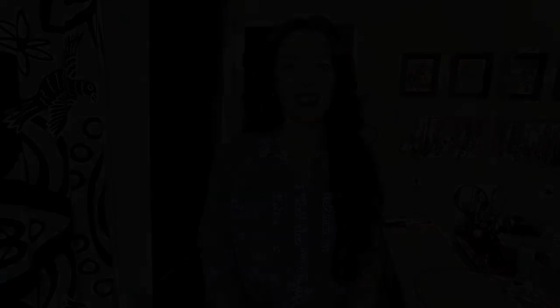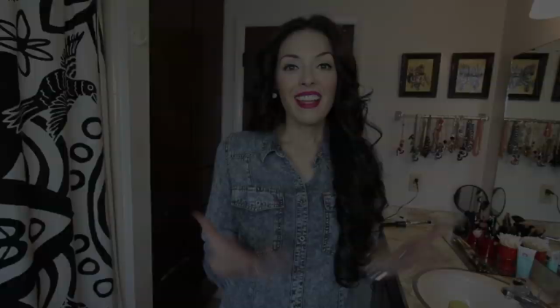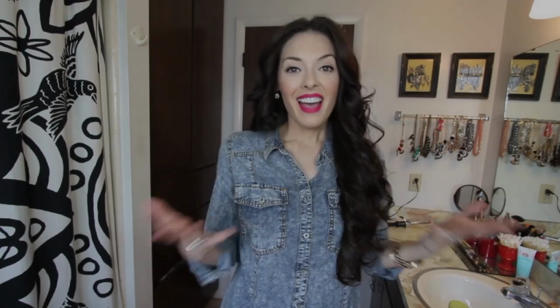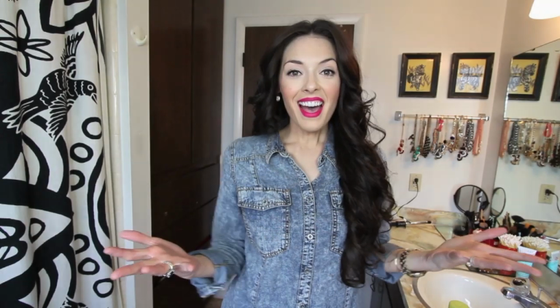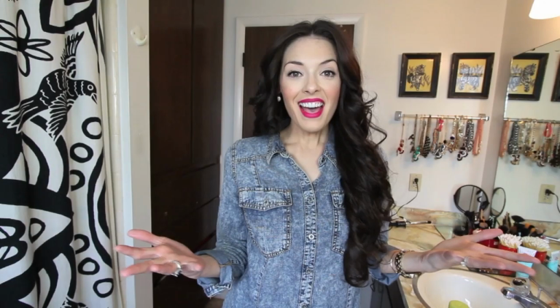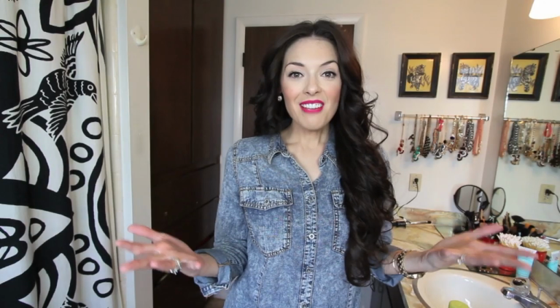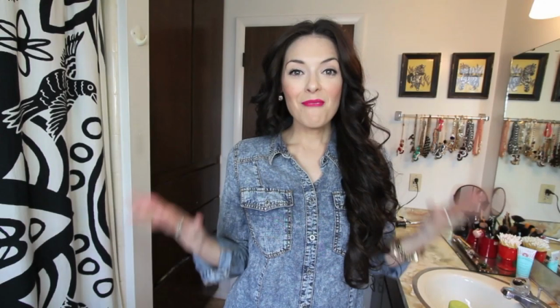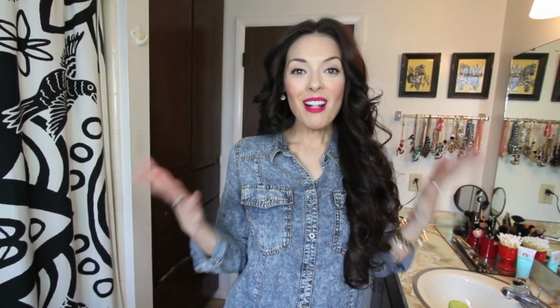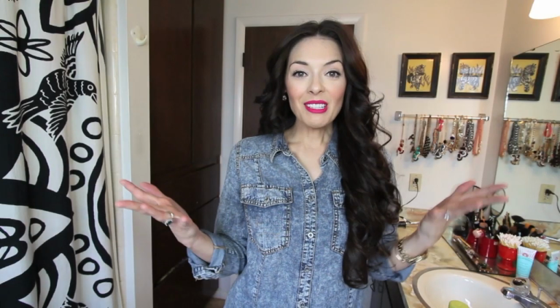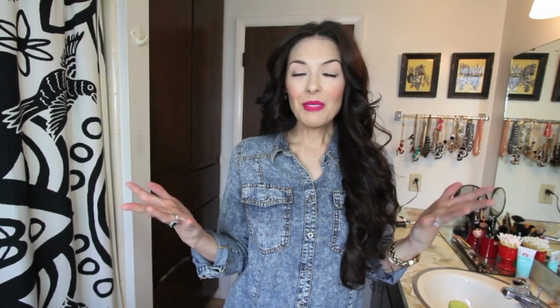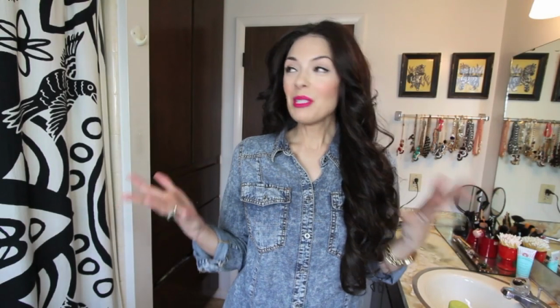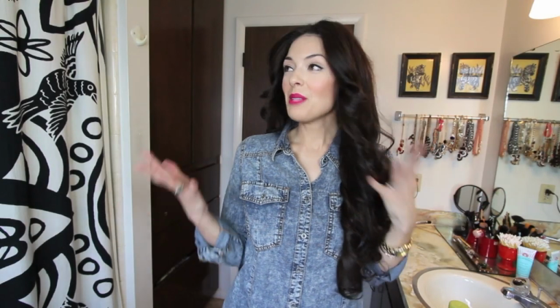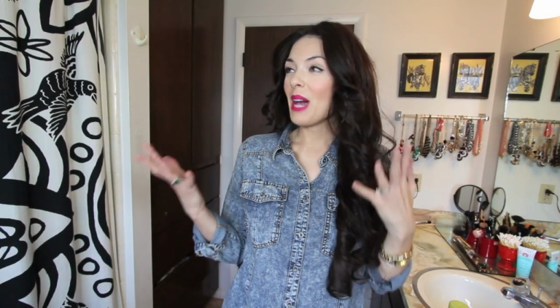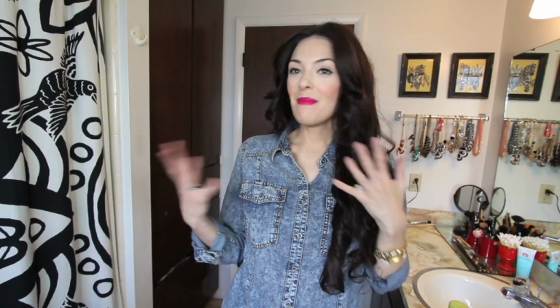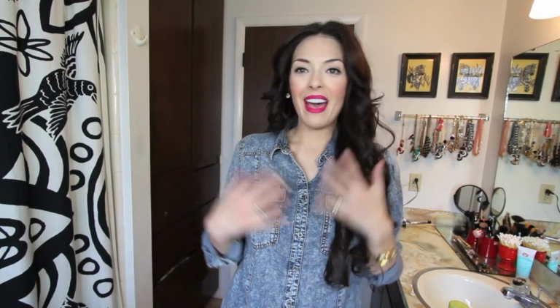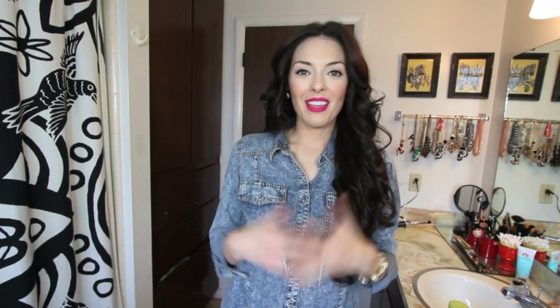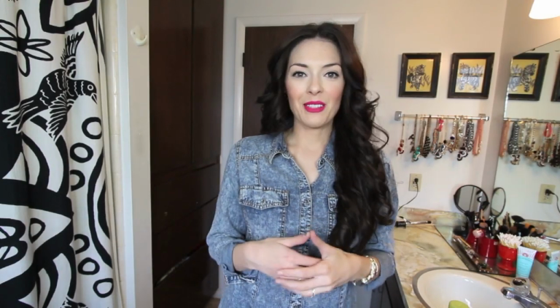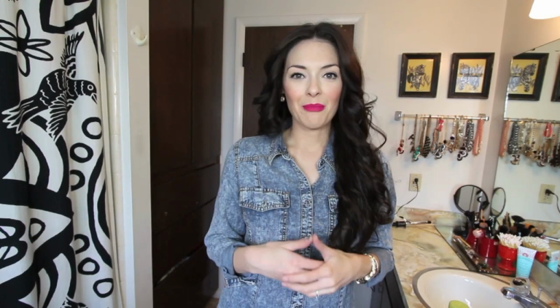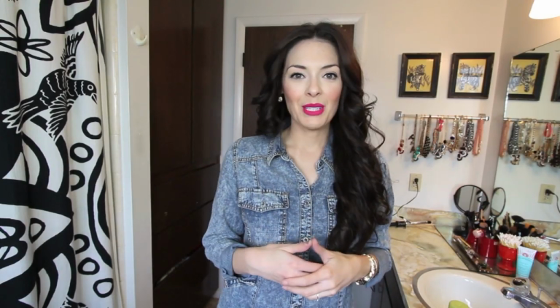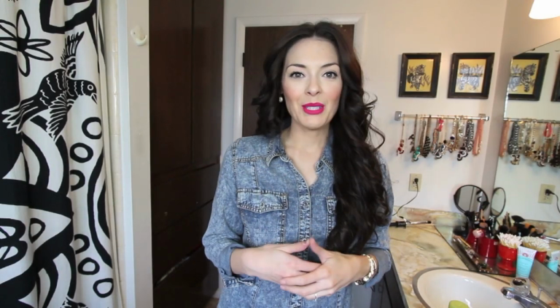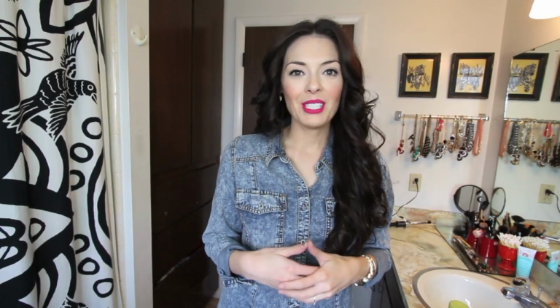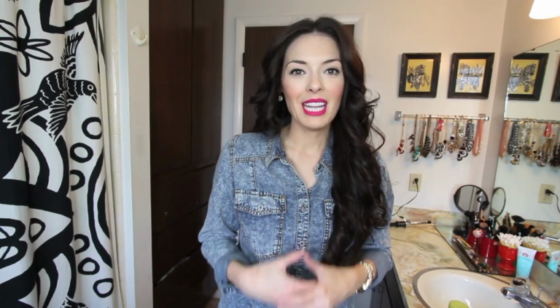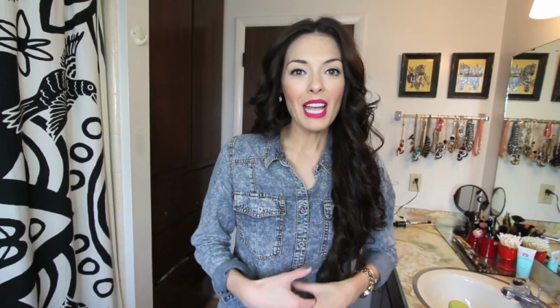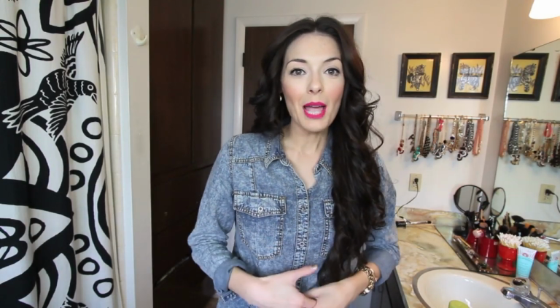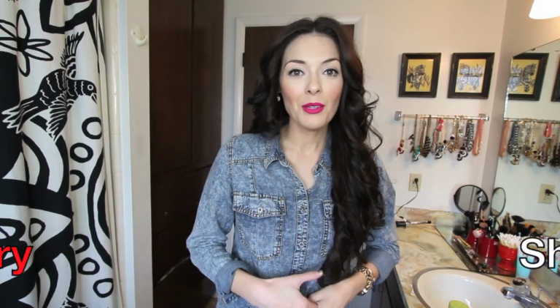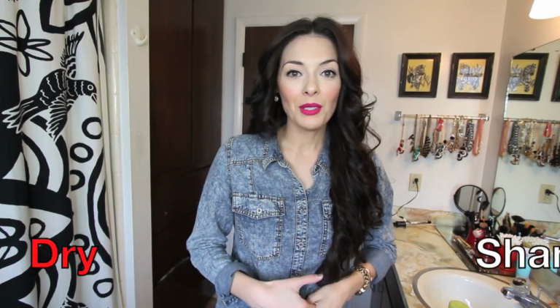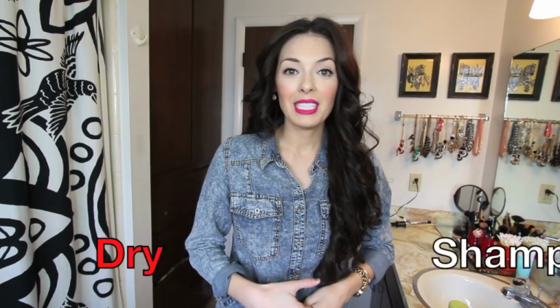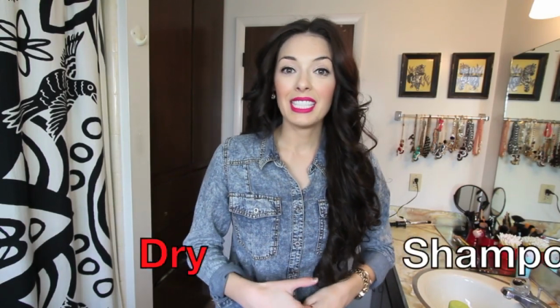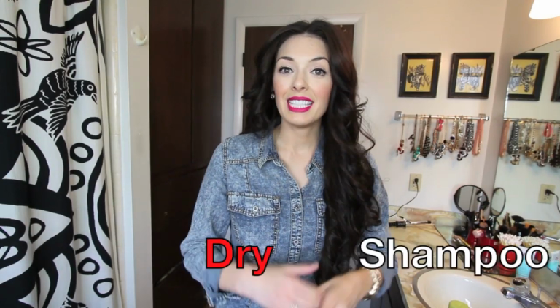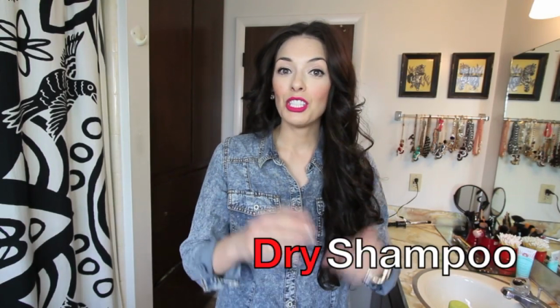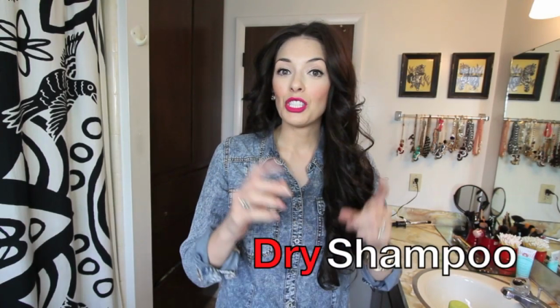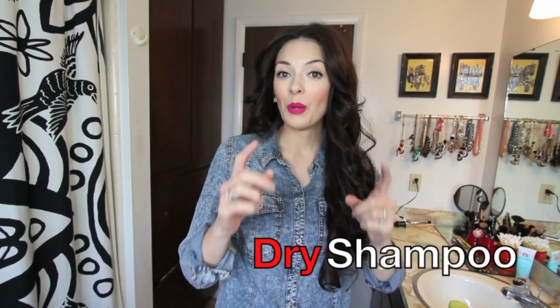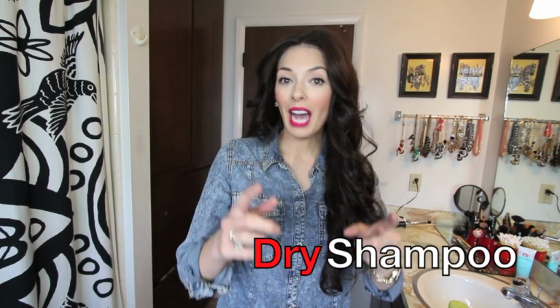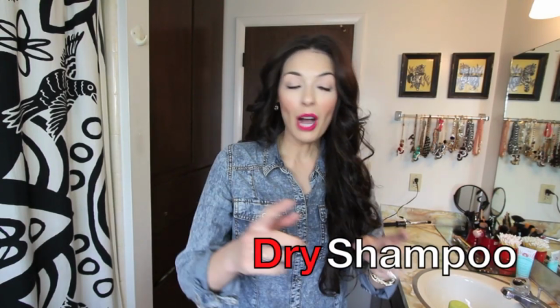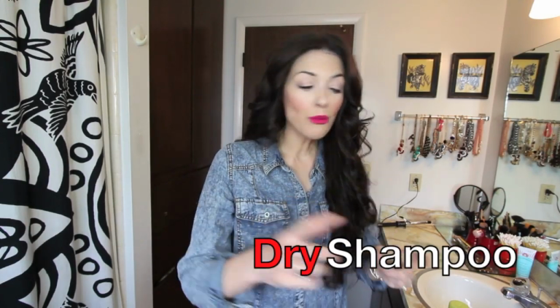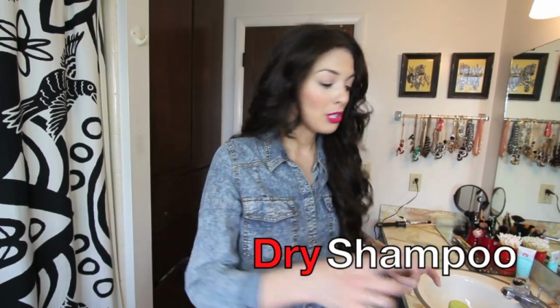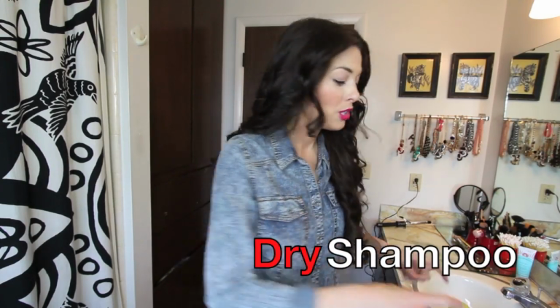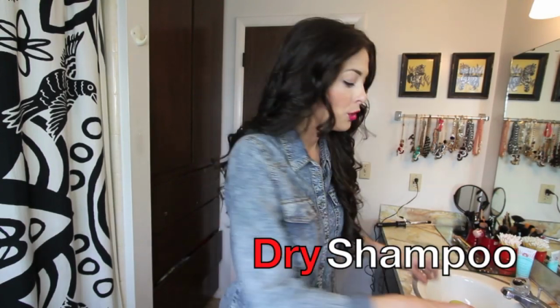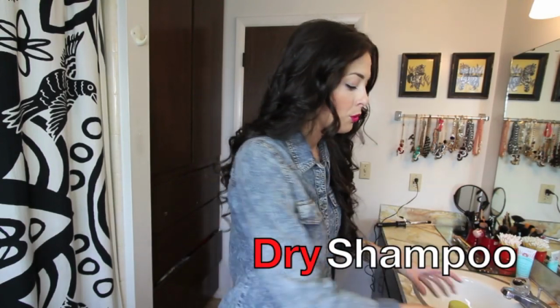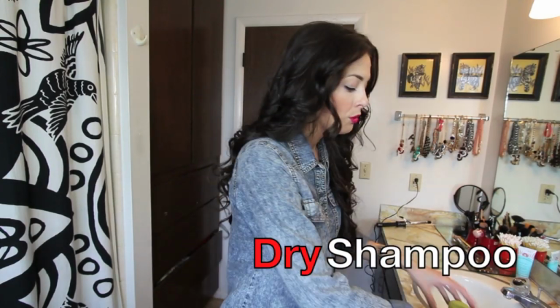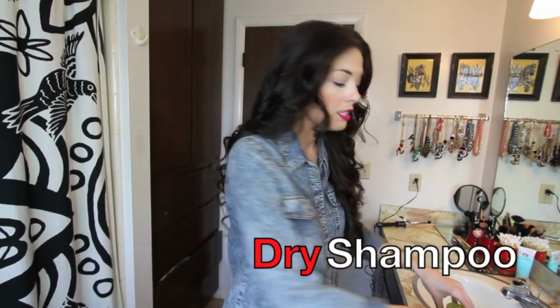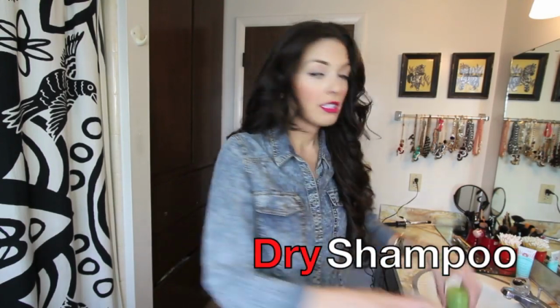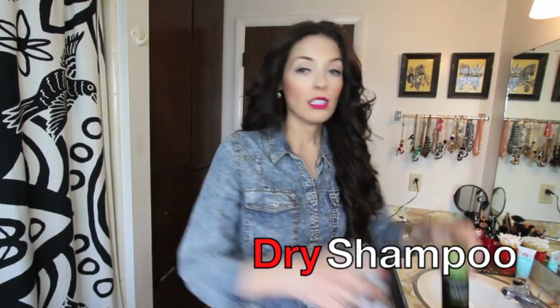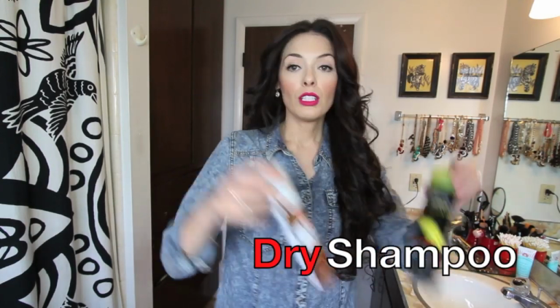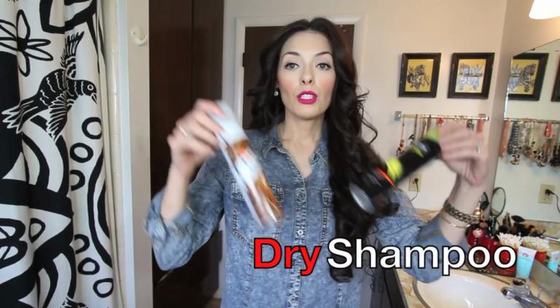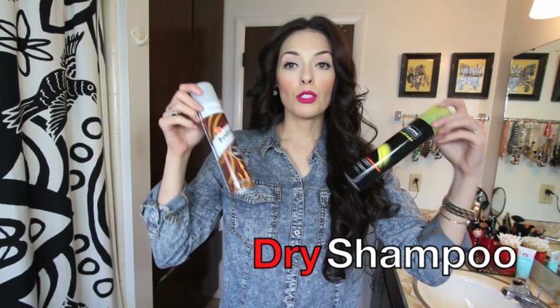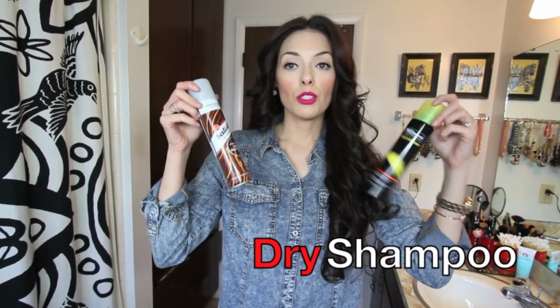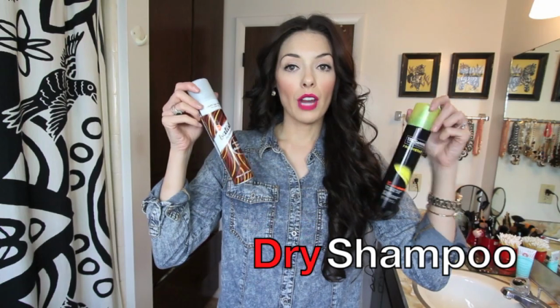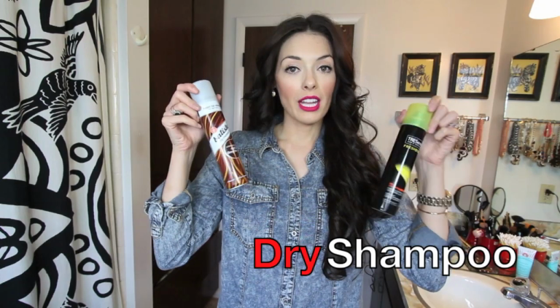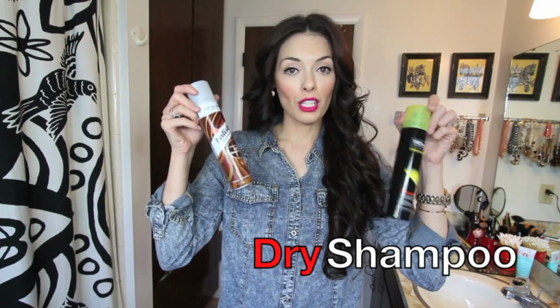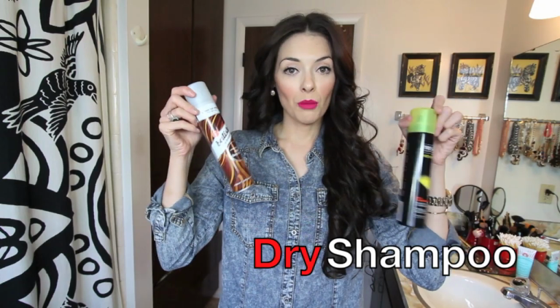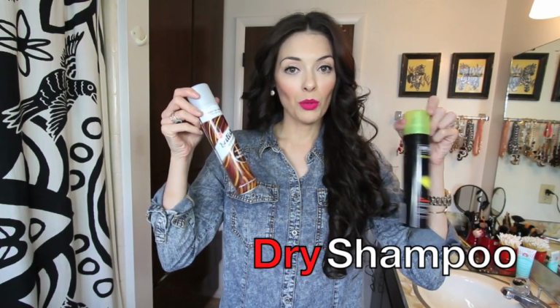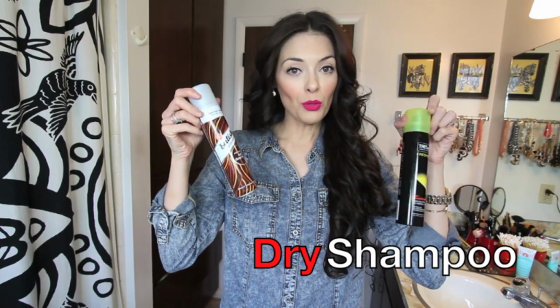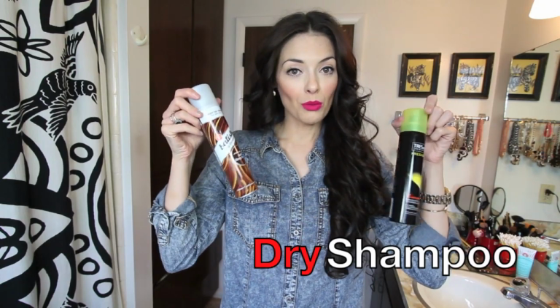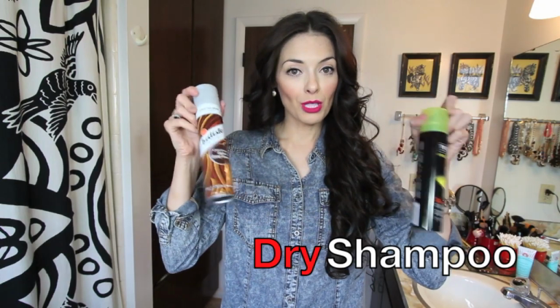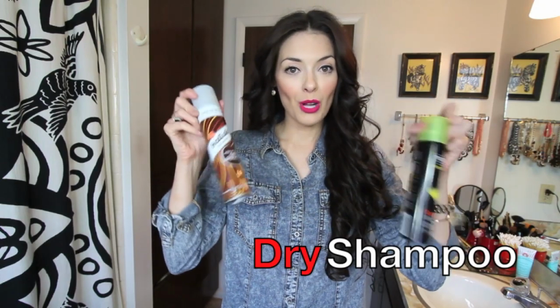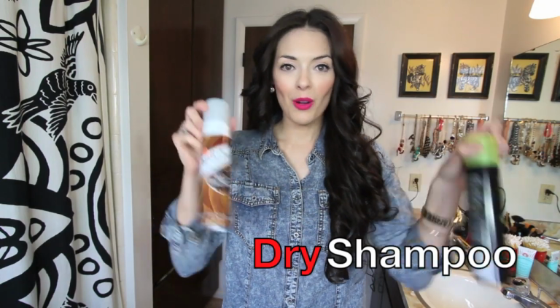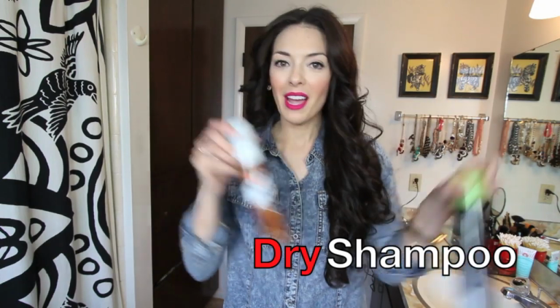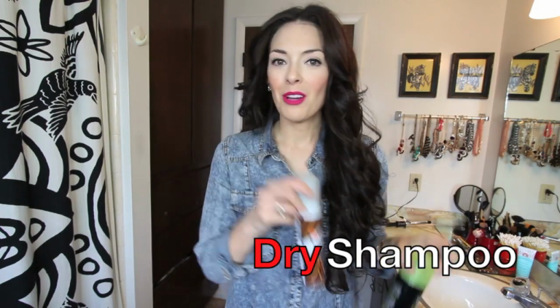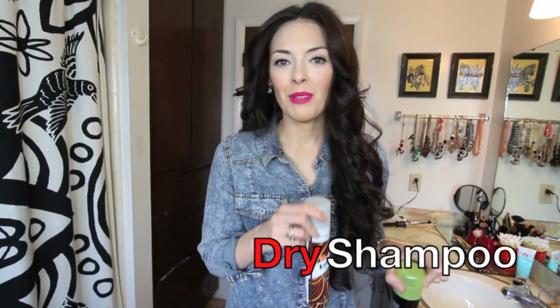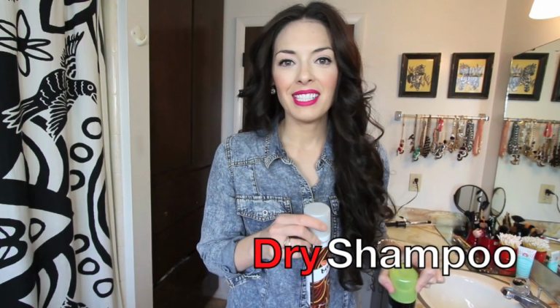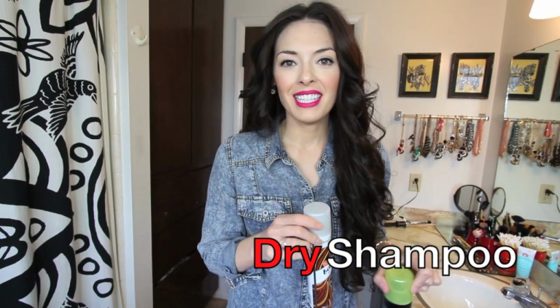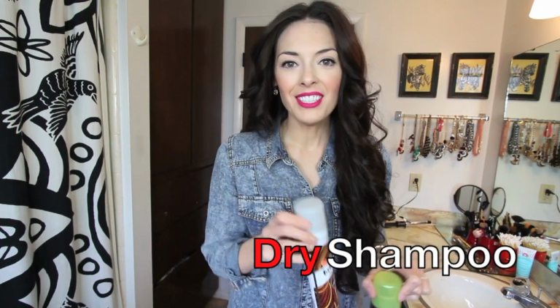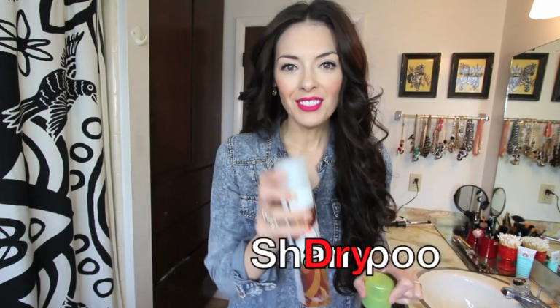Hi! Welcome to my bathroom. Today I'm going to teach you how to use dry shampoo, so I hope you stay tuned.